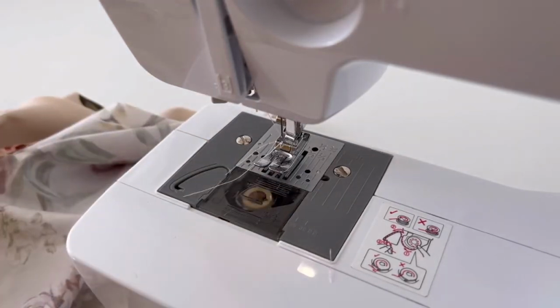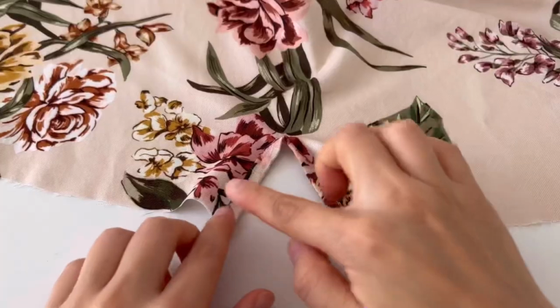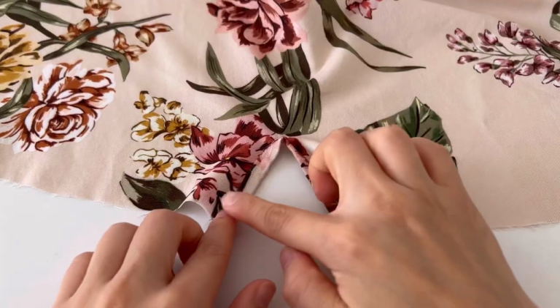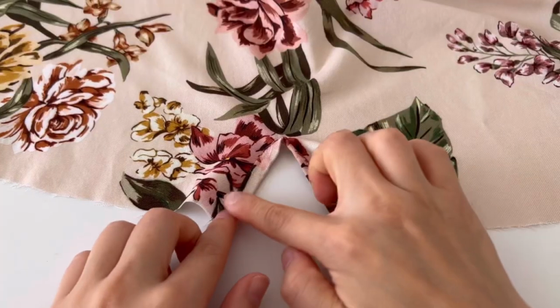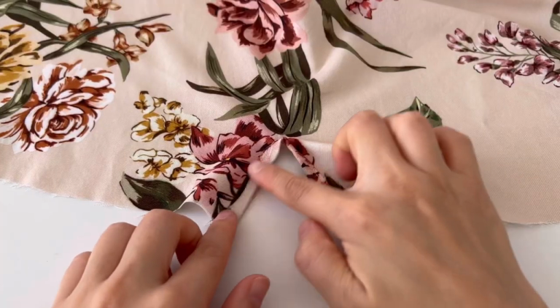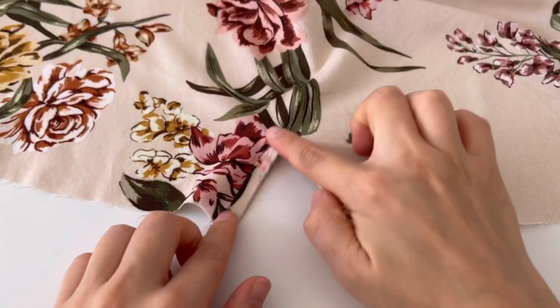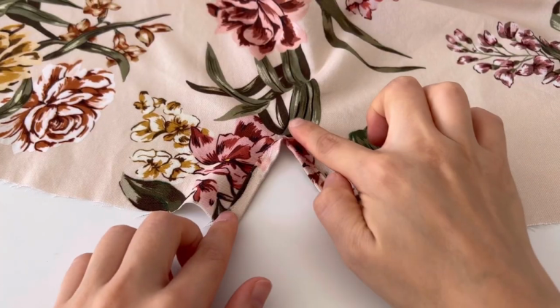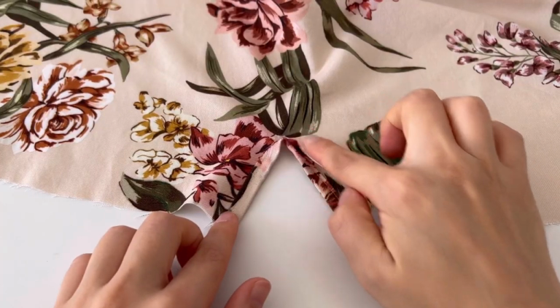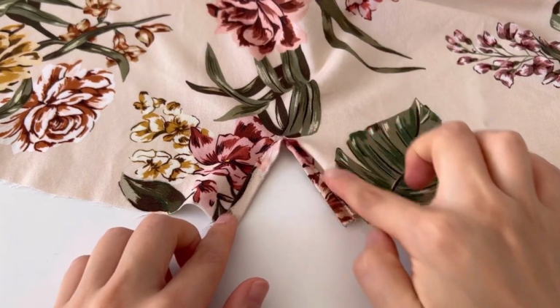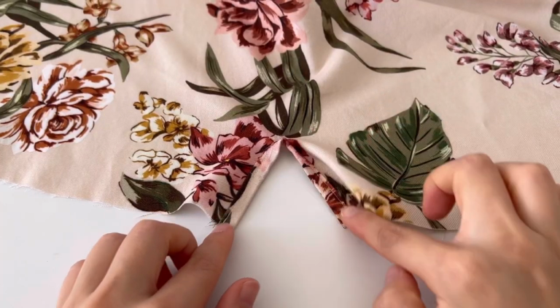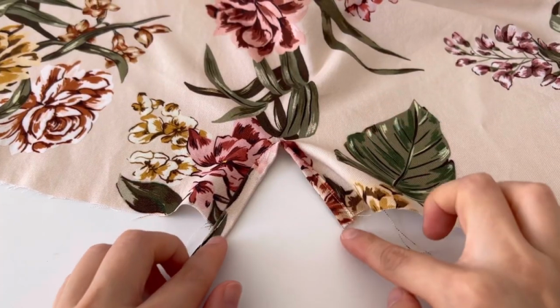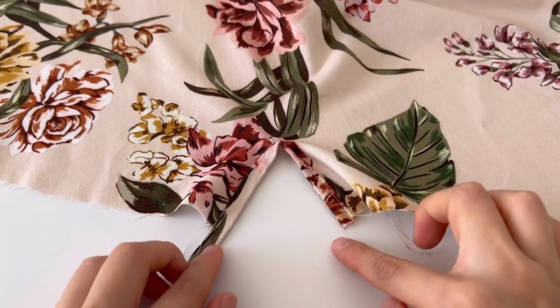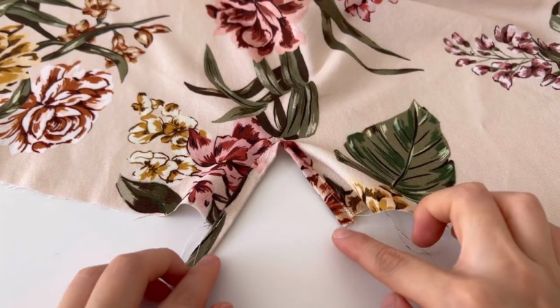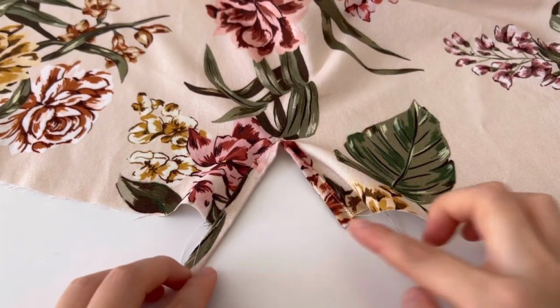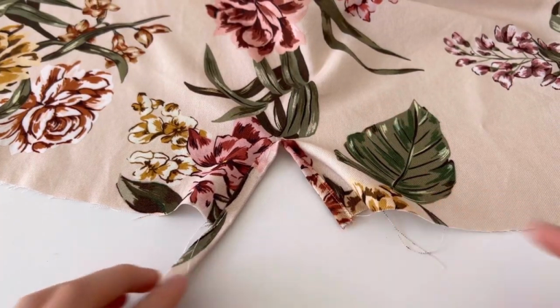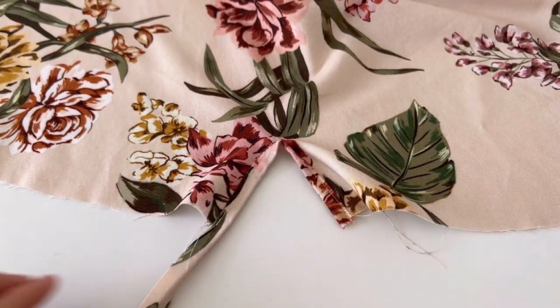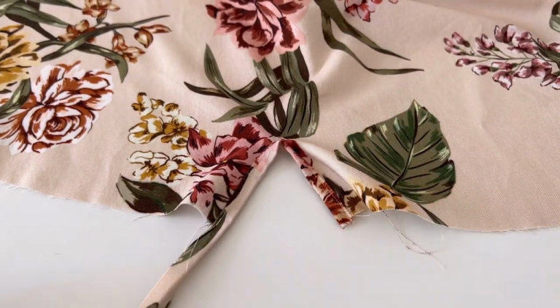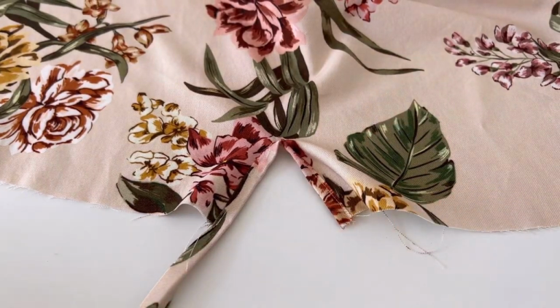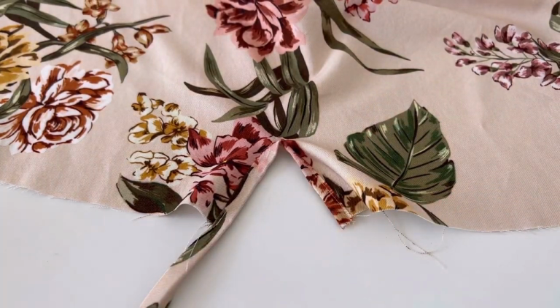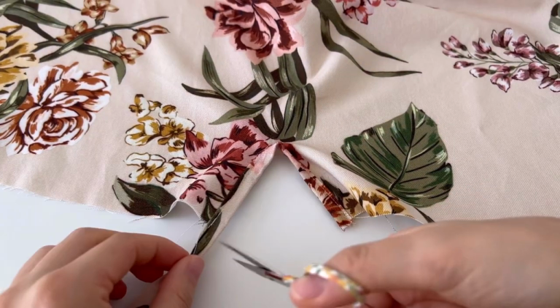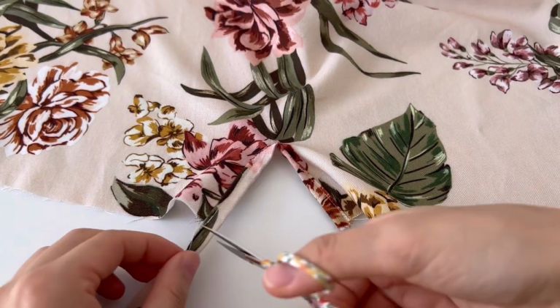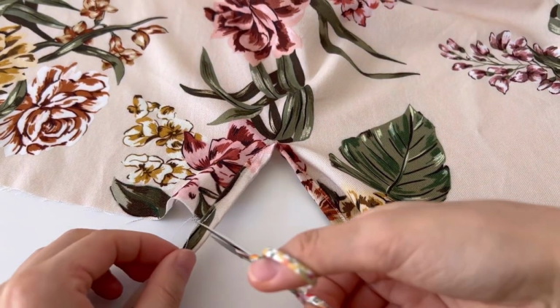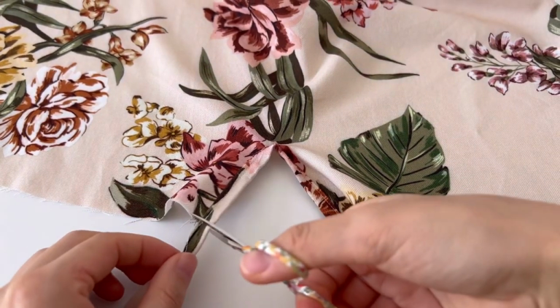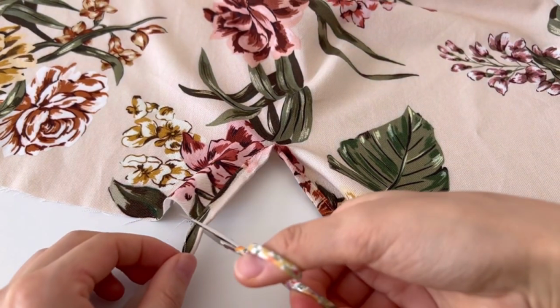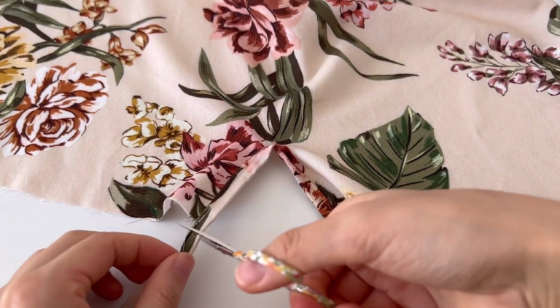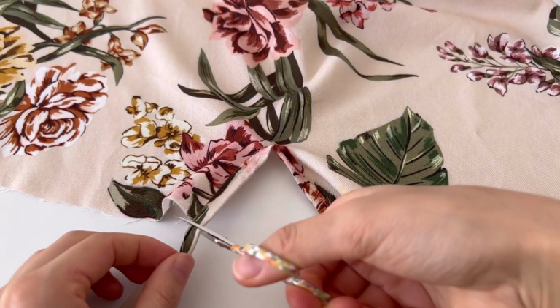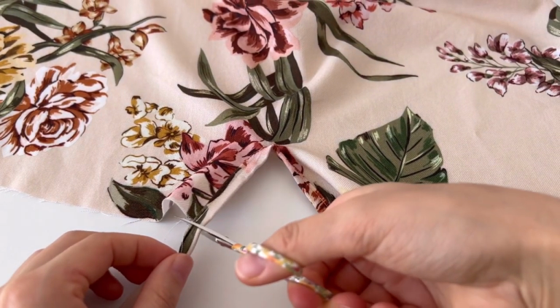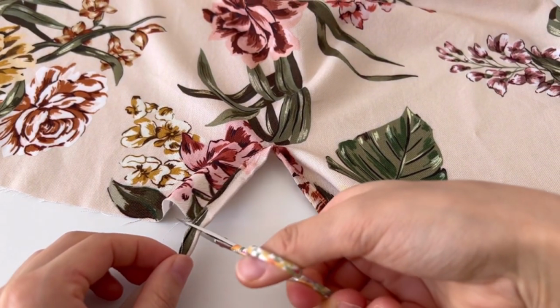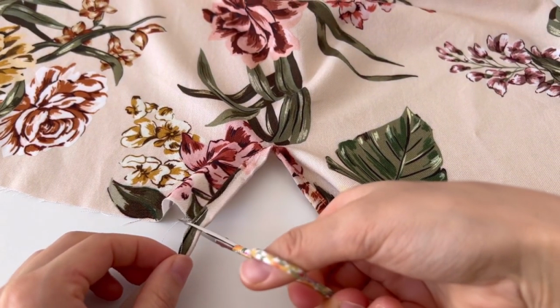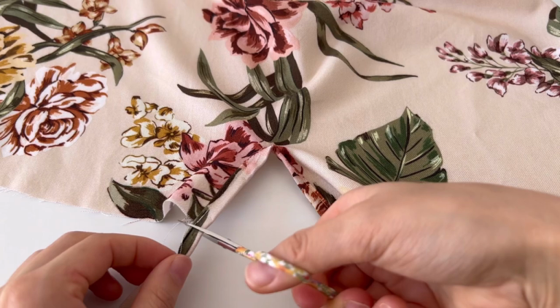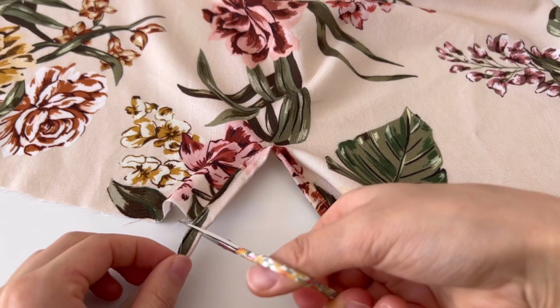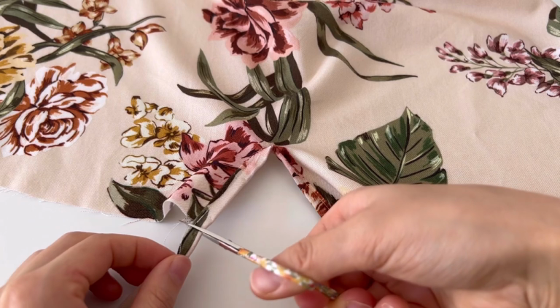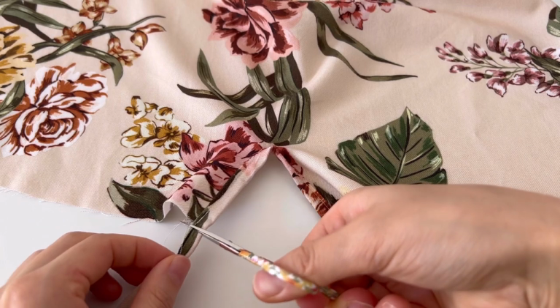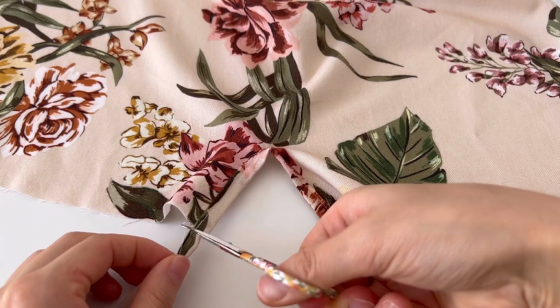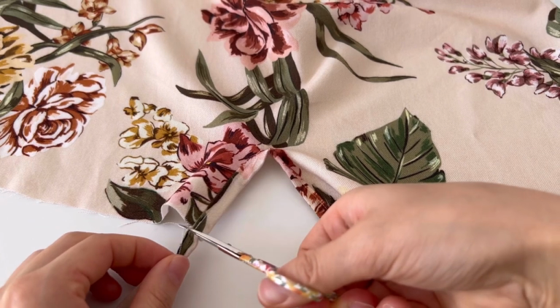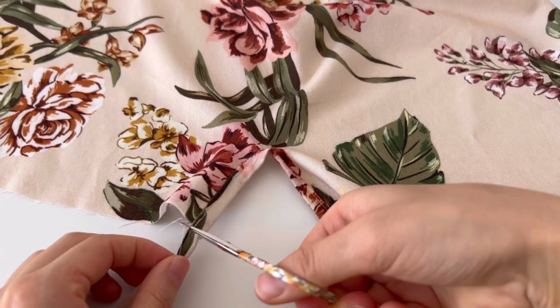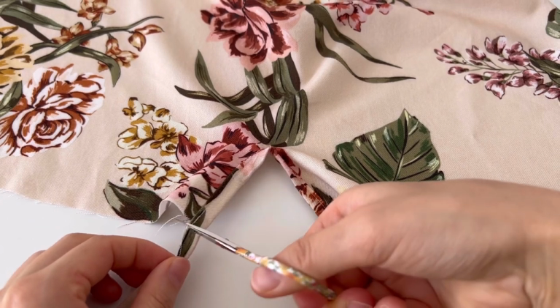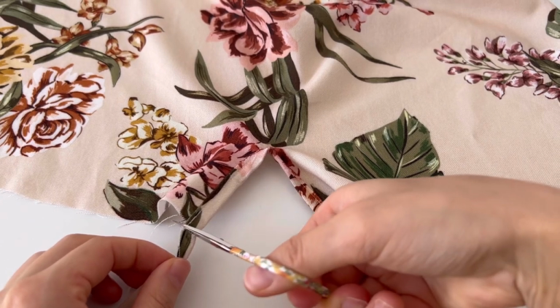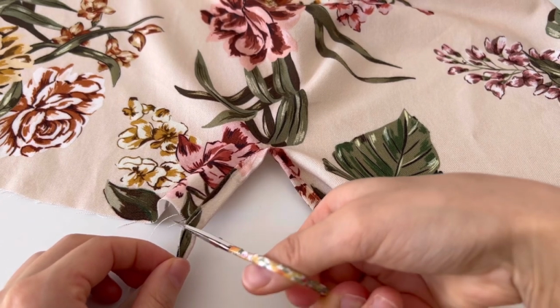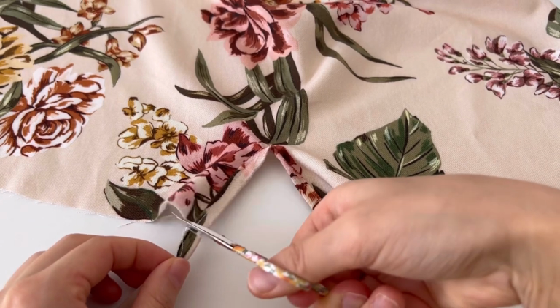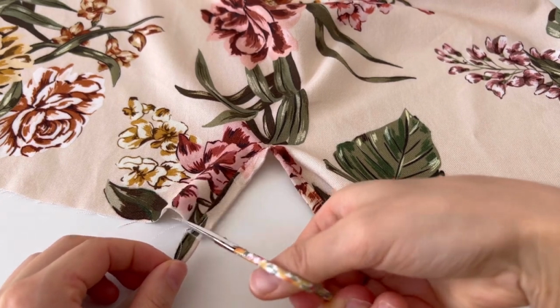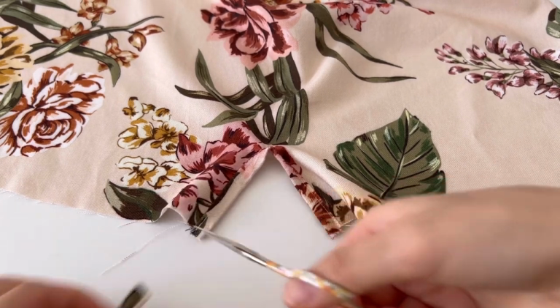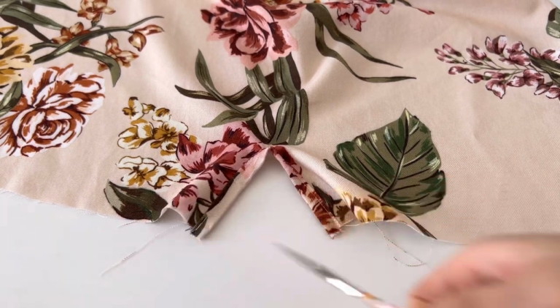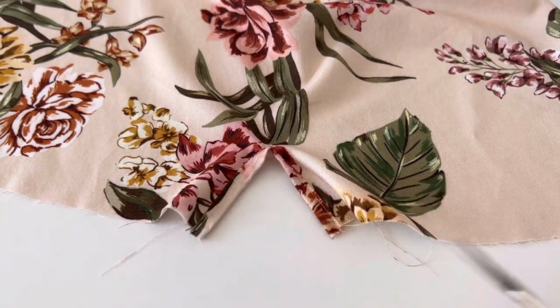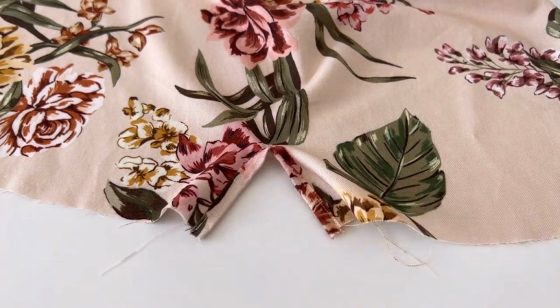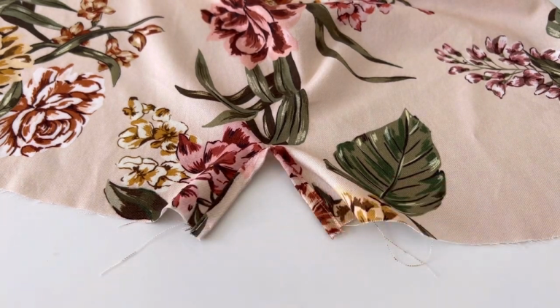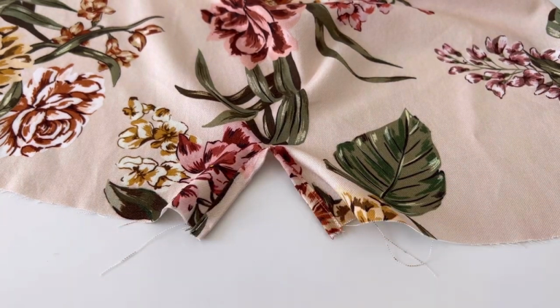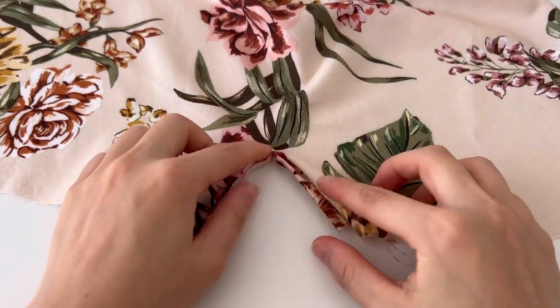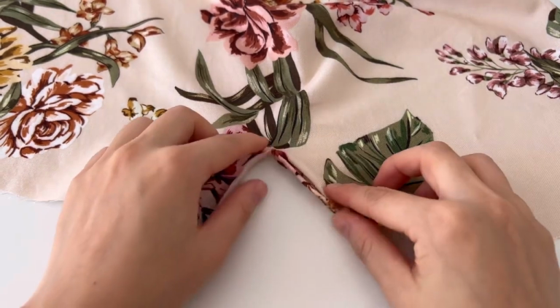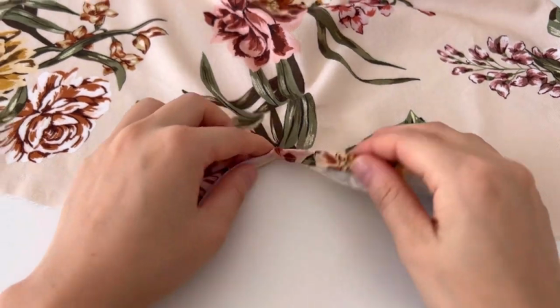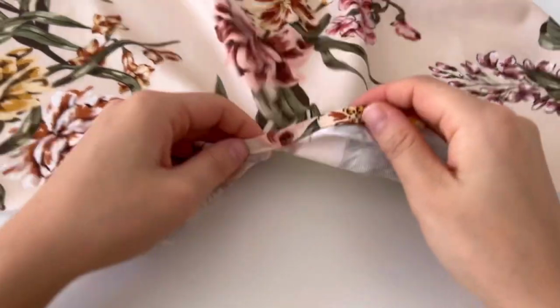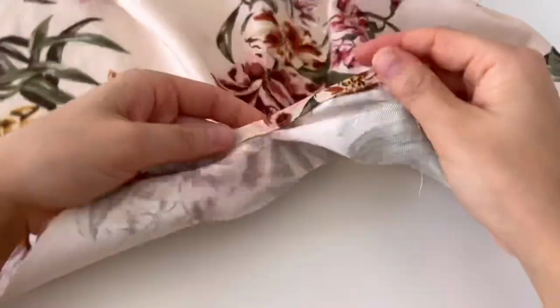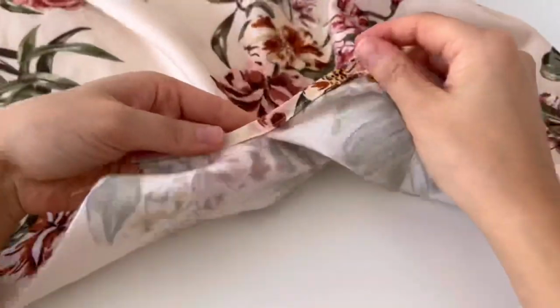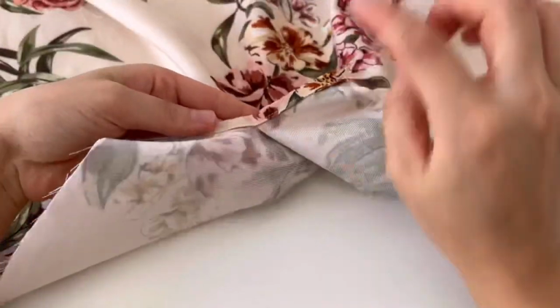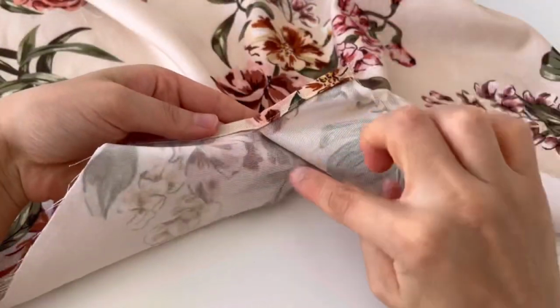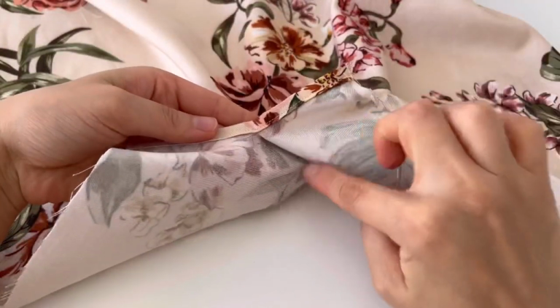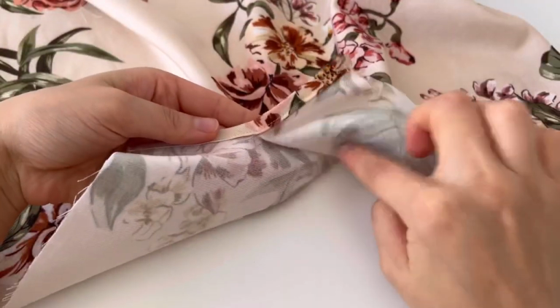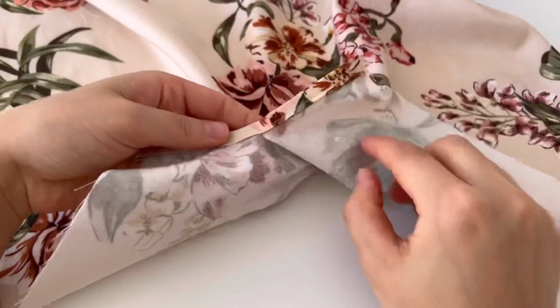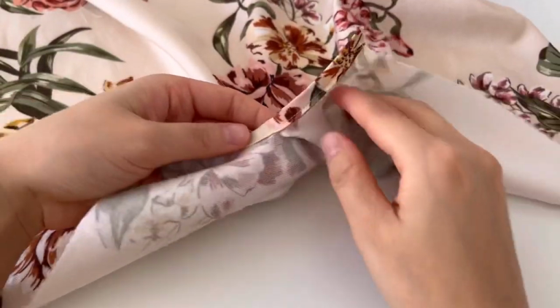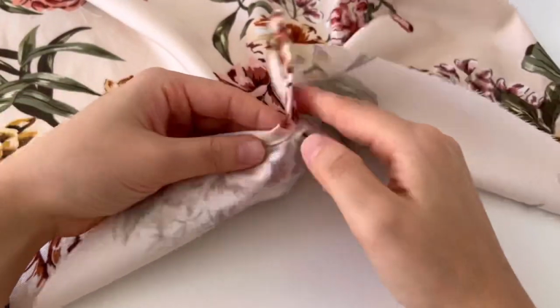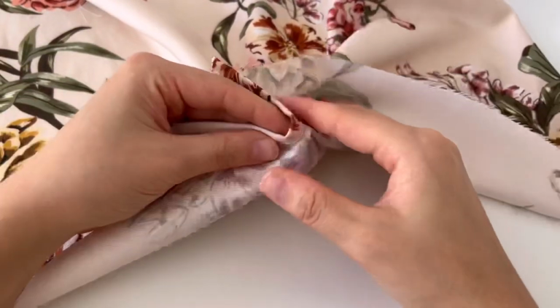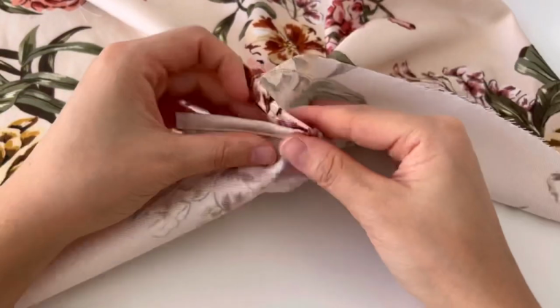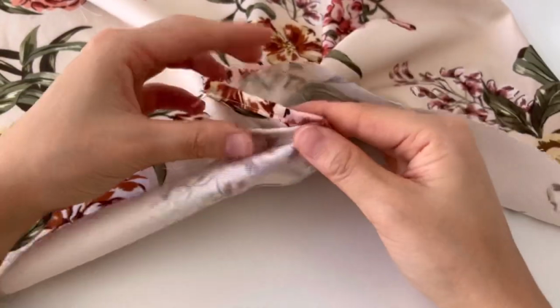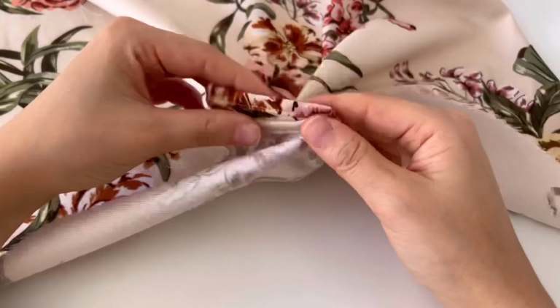Did you get this shape? Now fold it in half from the inside. Draw a diagonal line and sew it.